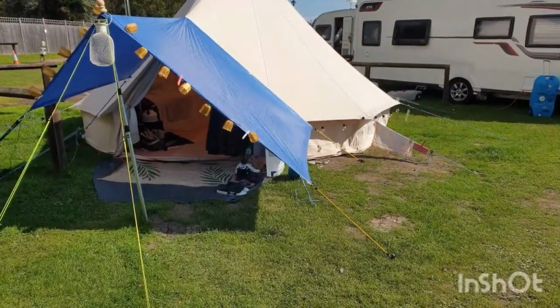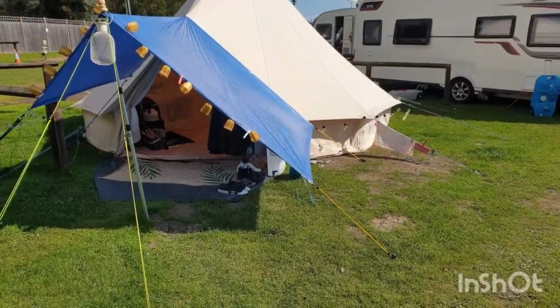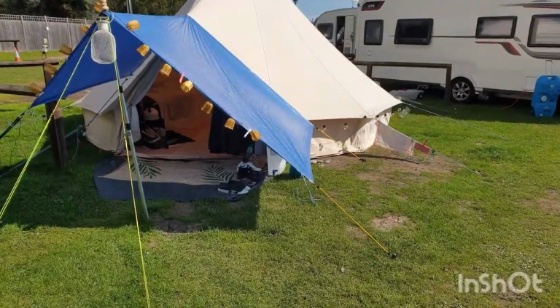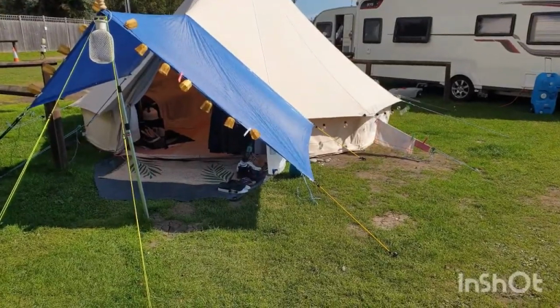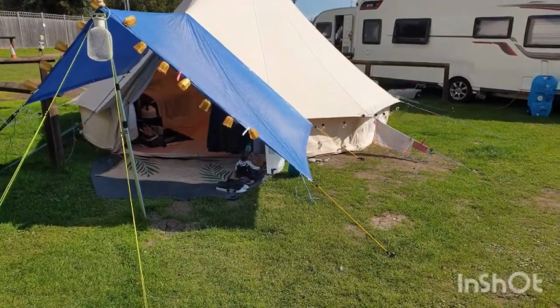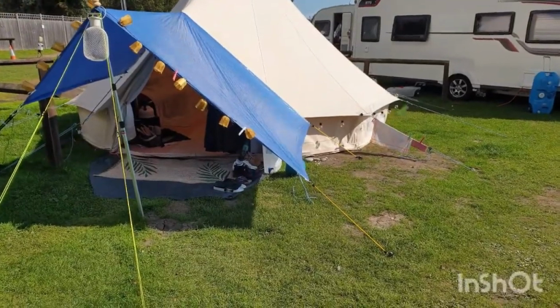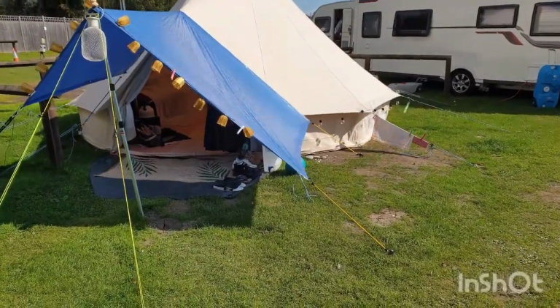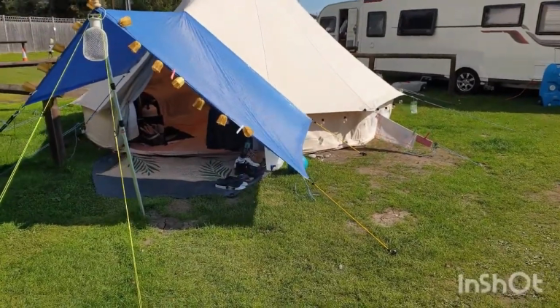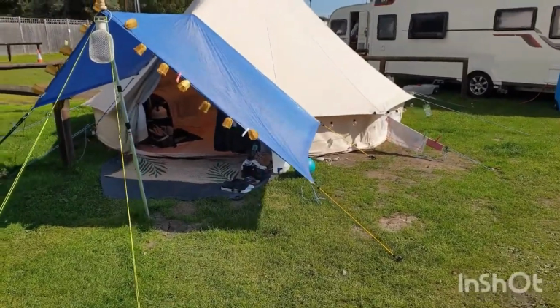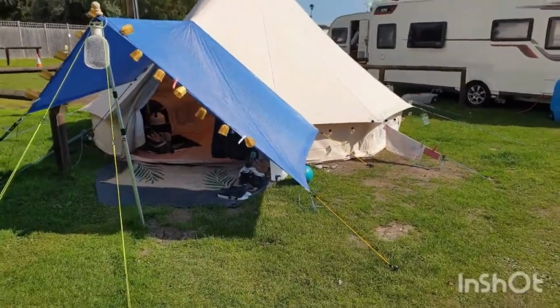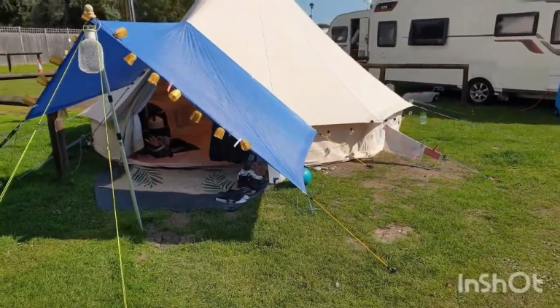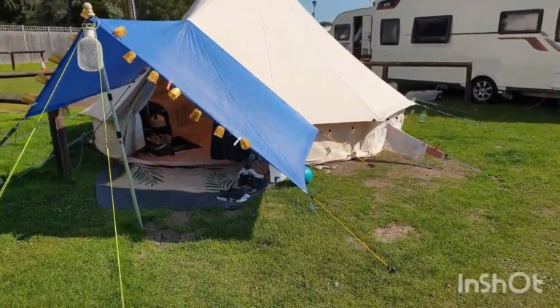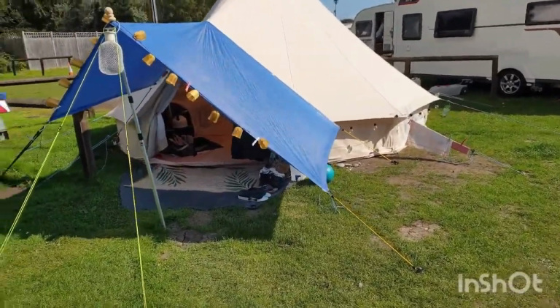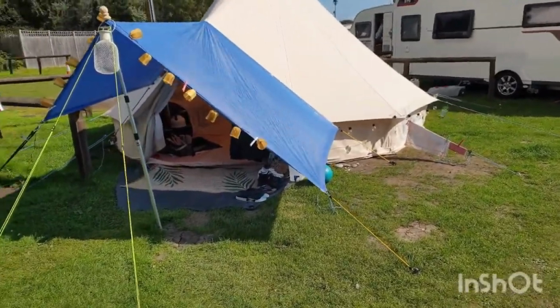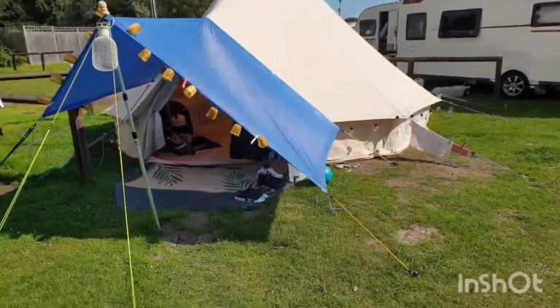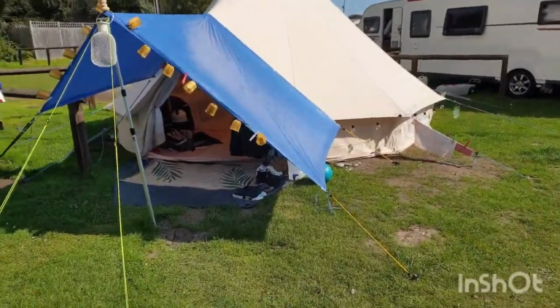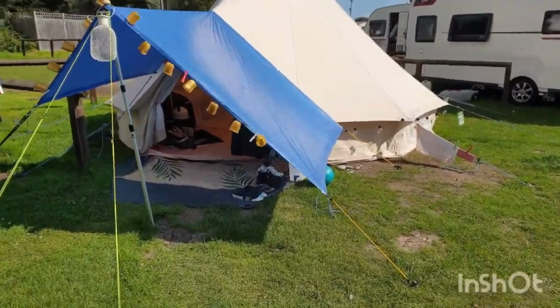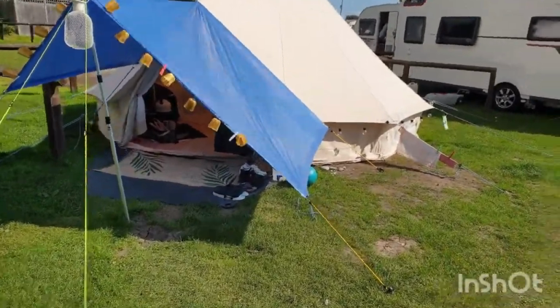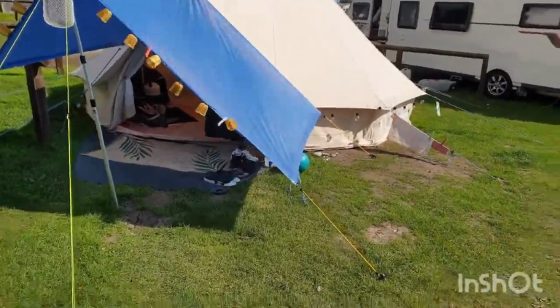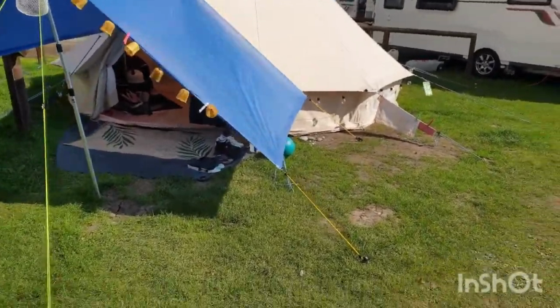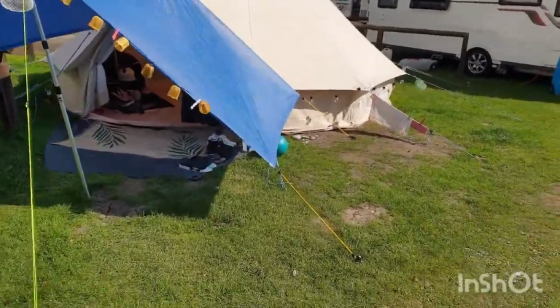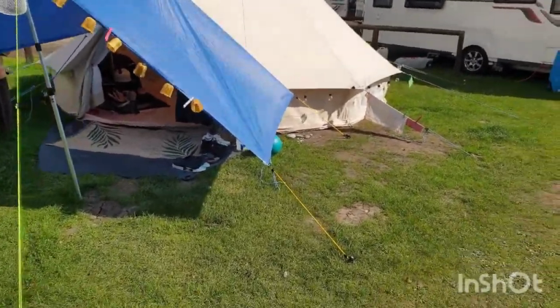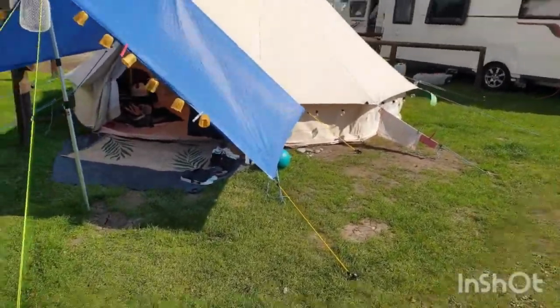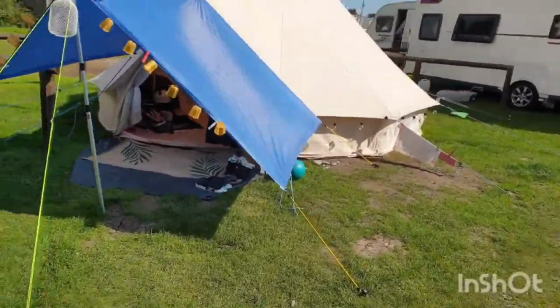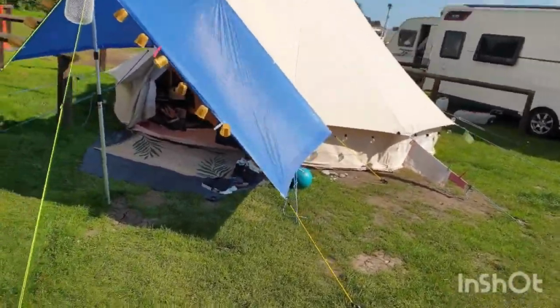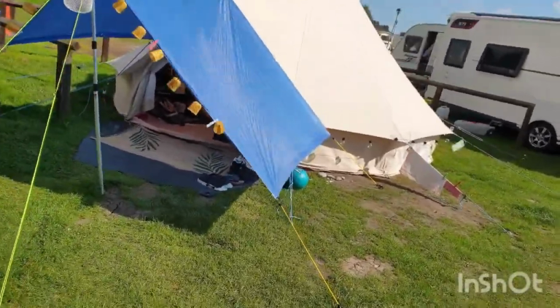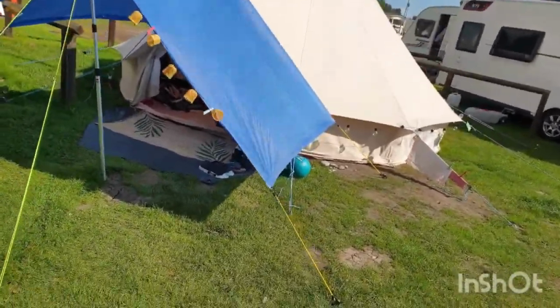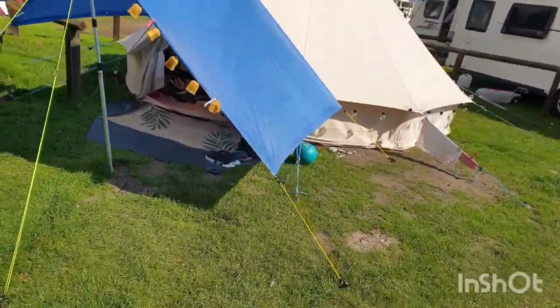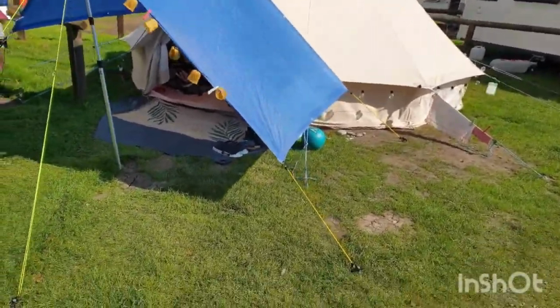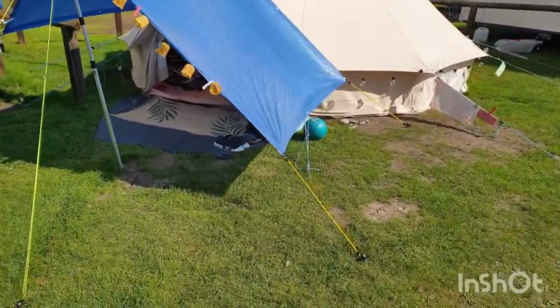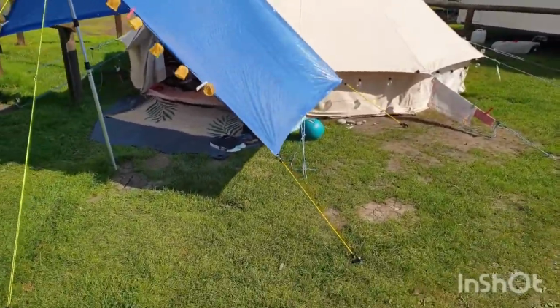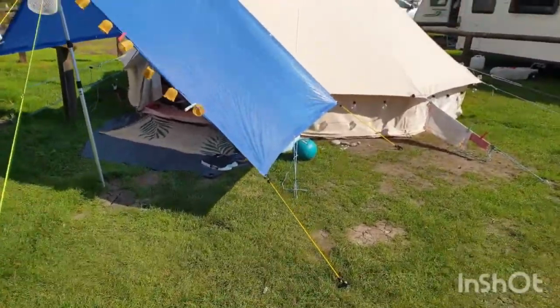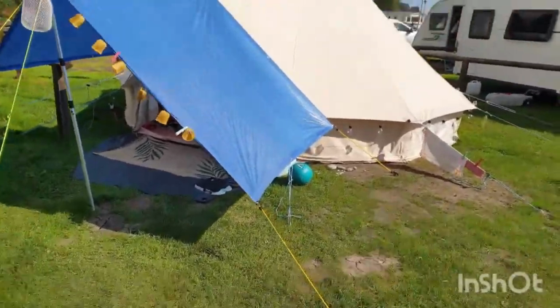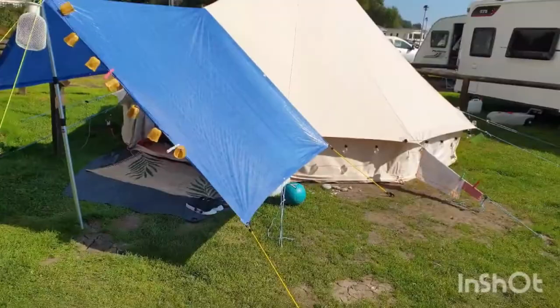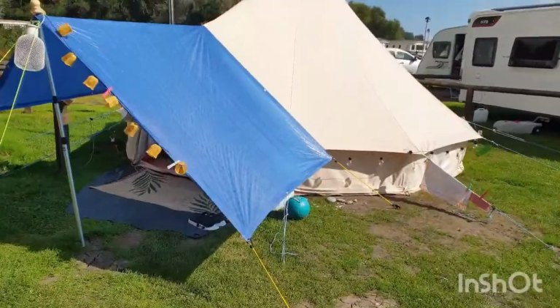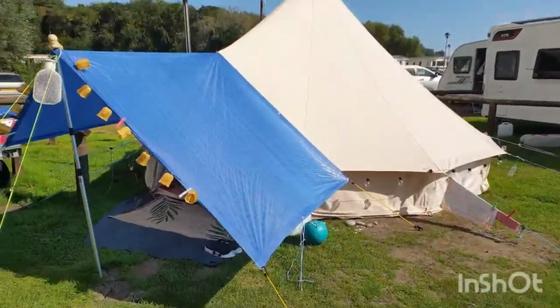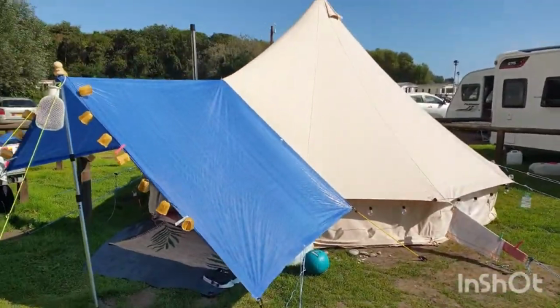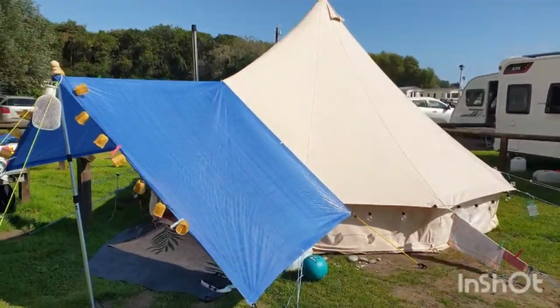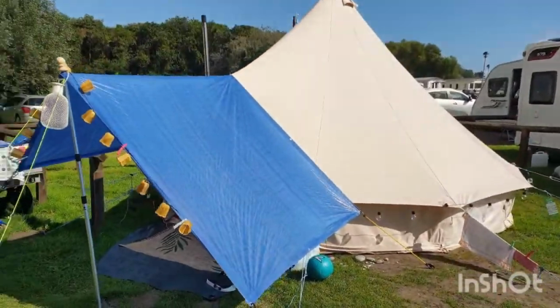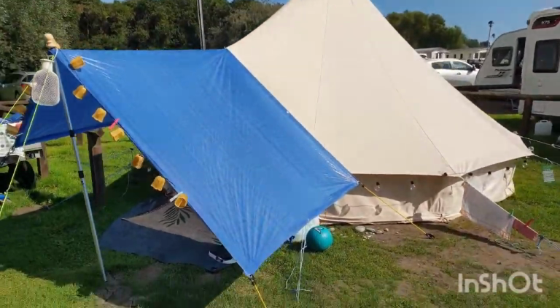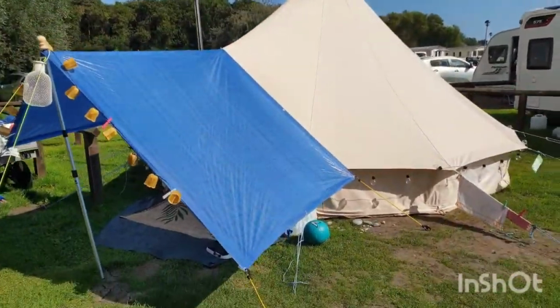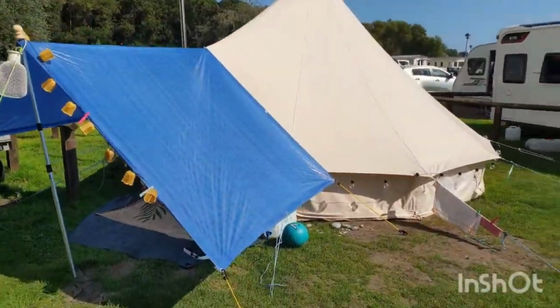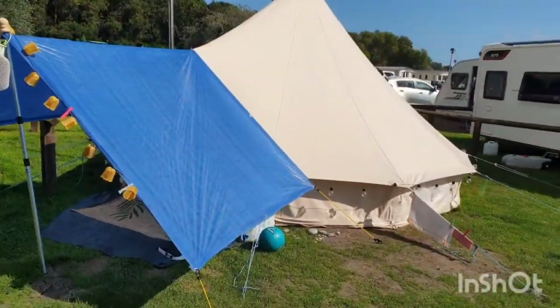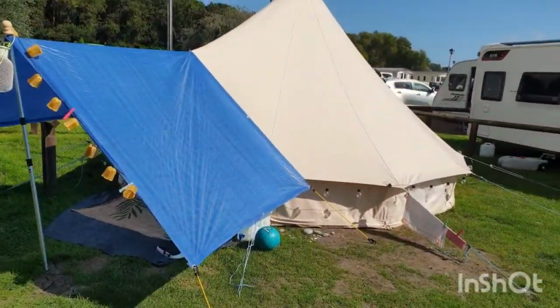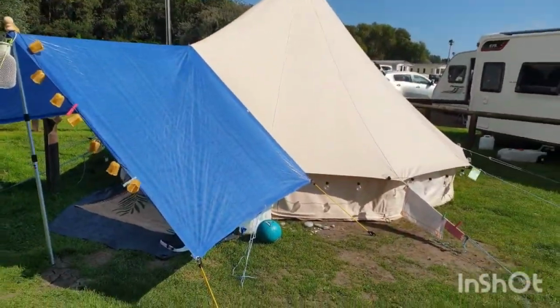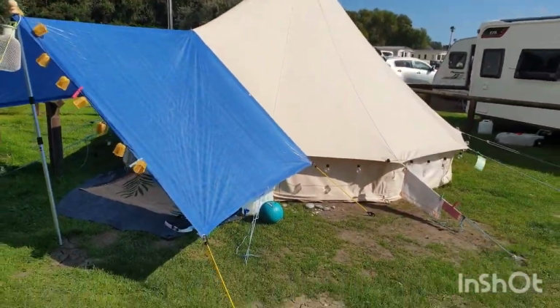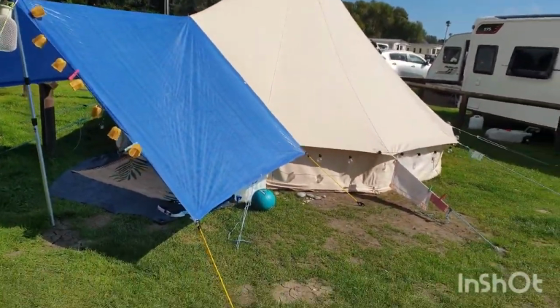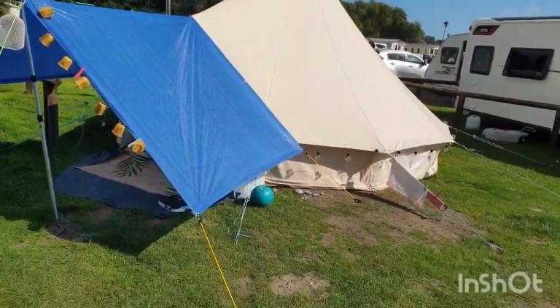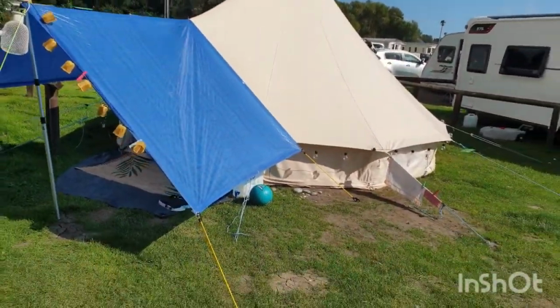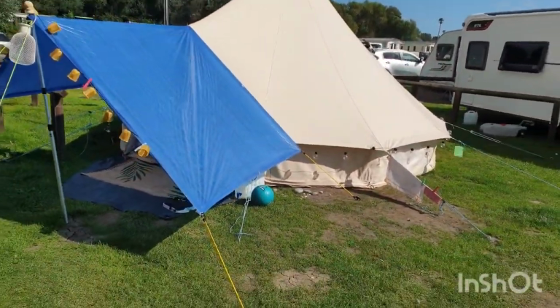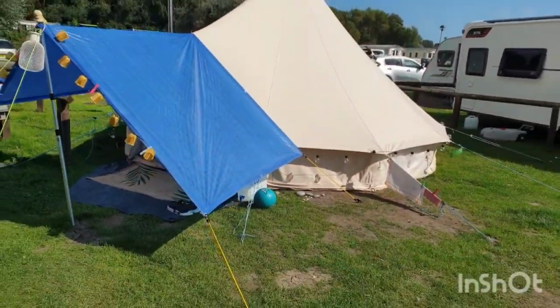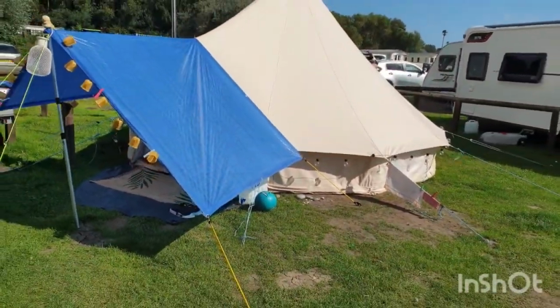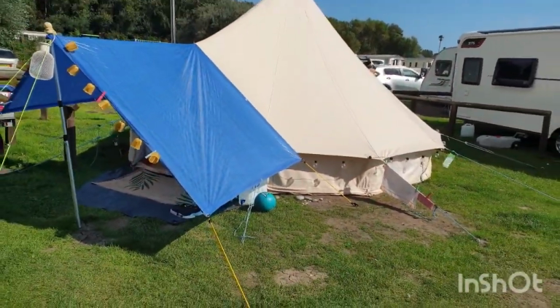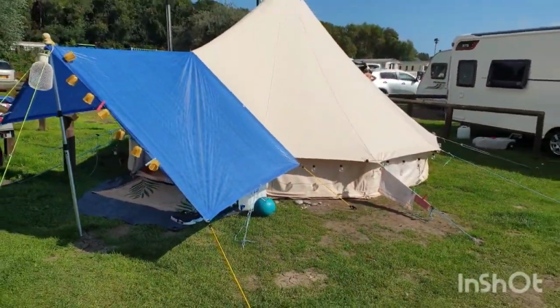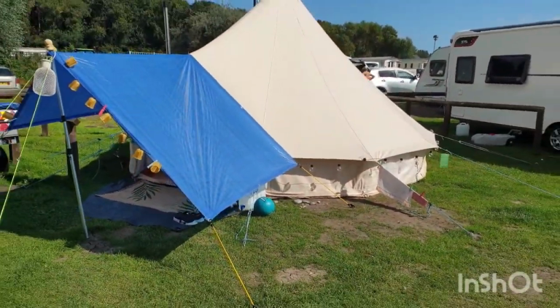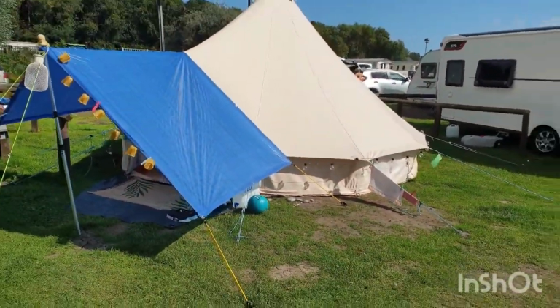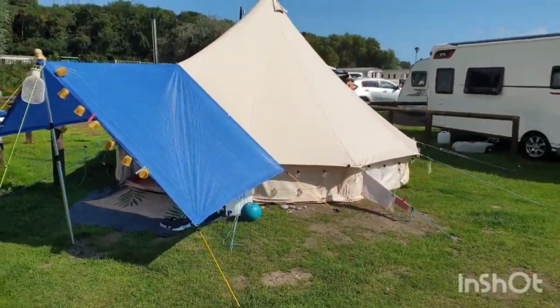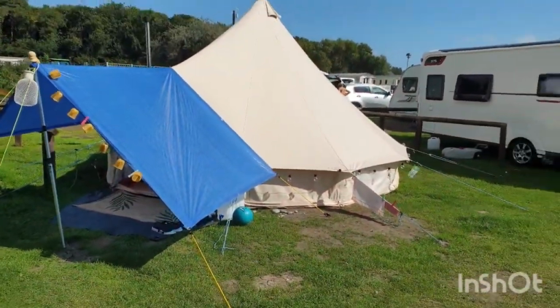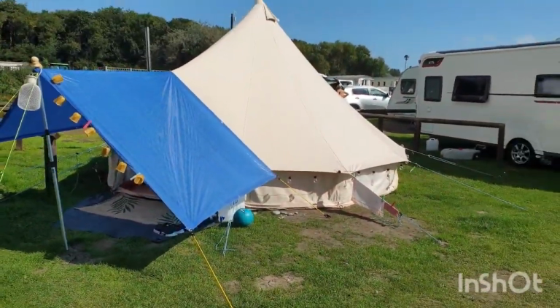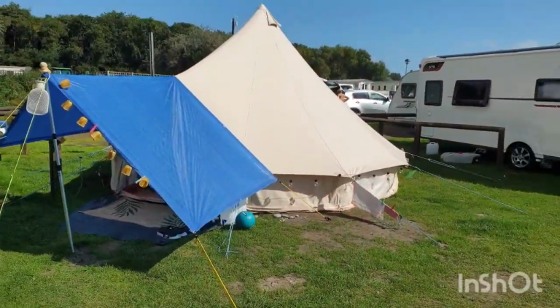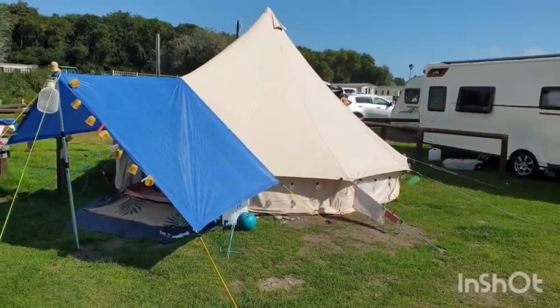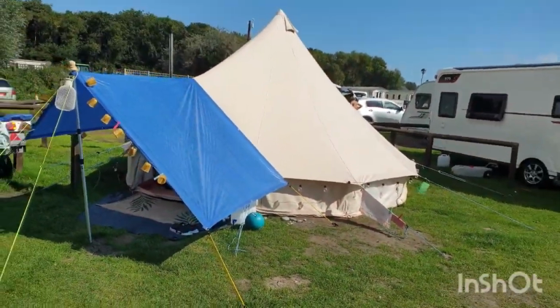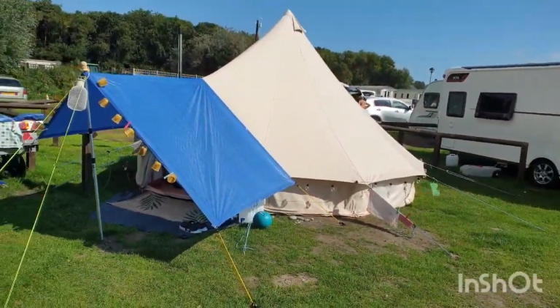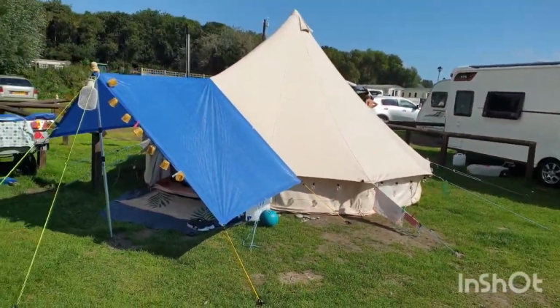Hello! Welcome to Chris's Beer Reviews. No beer review today, but I thought I'd give you a tour of my bell tent that I'm staying in this week.